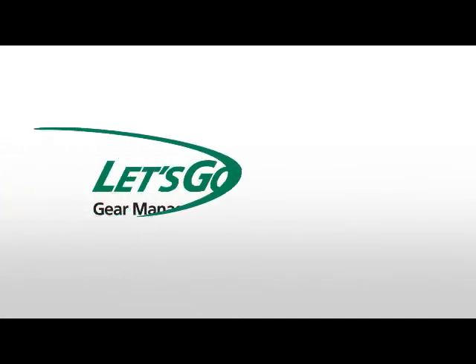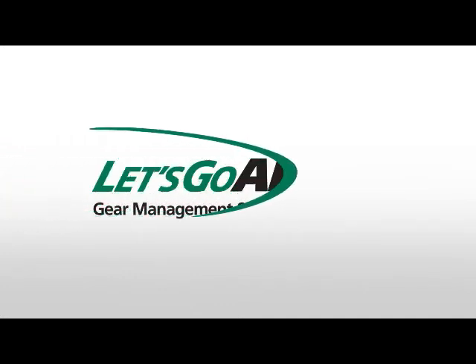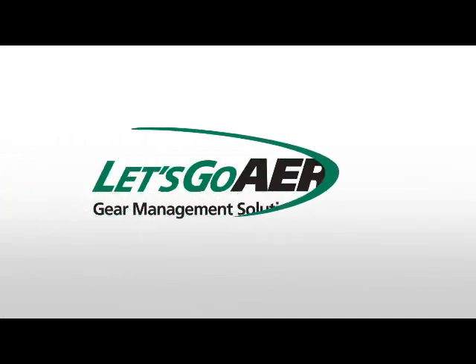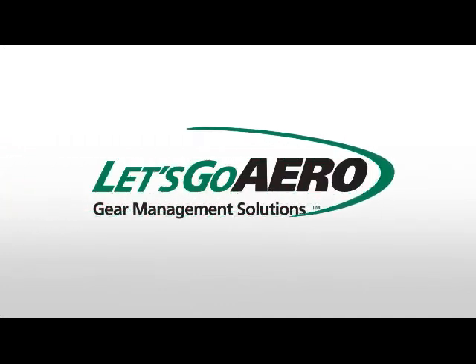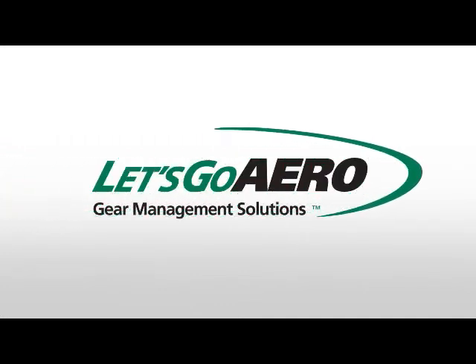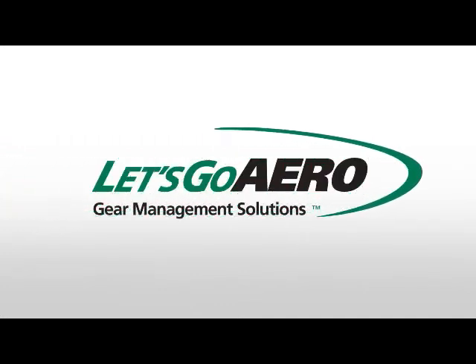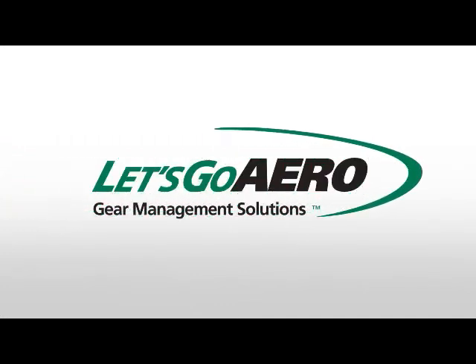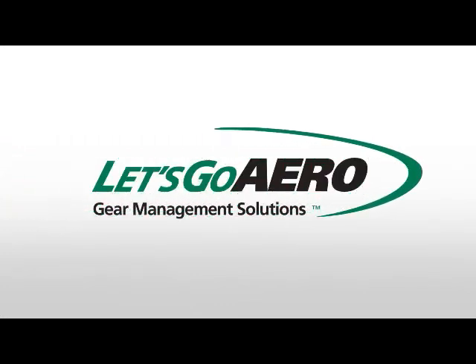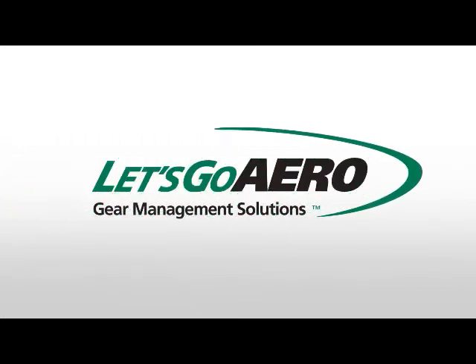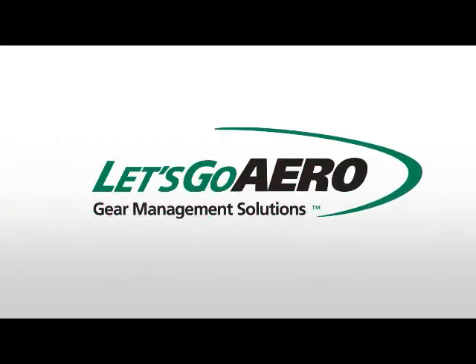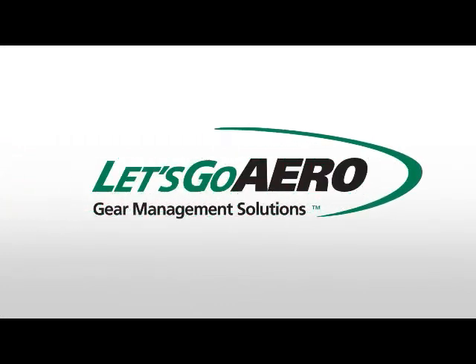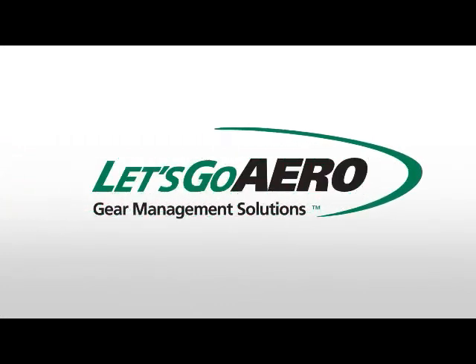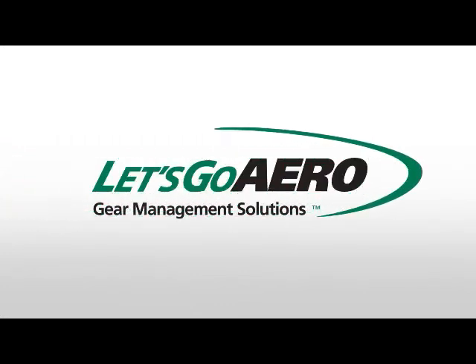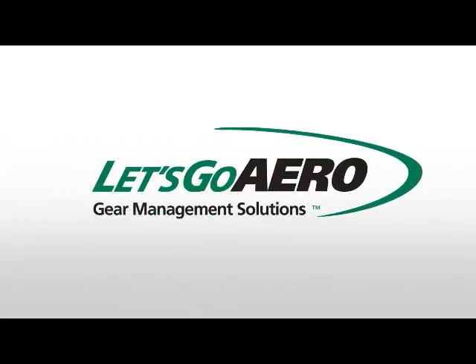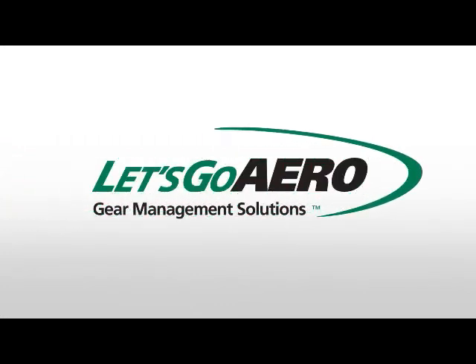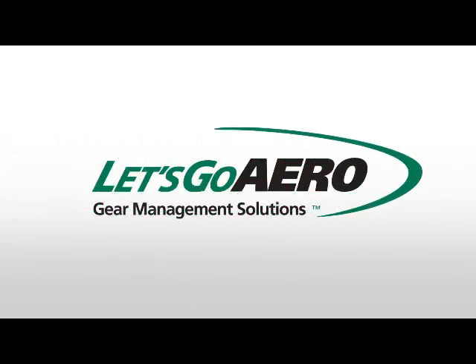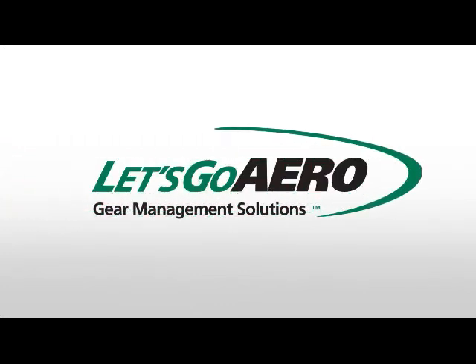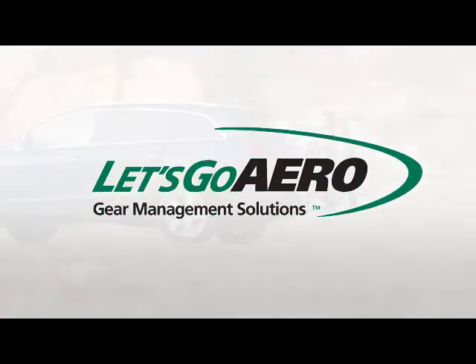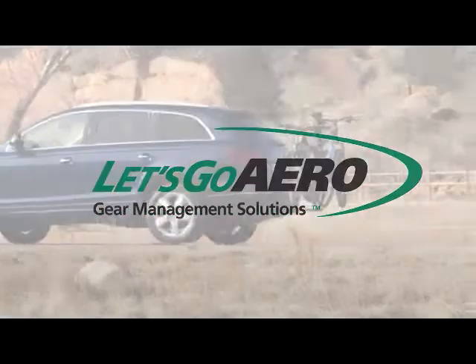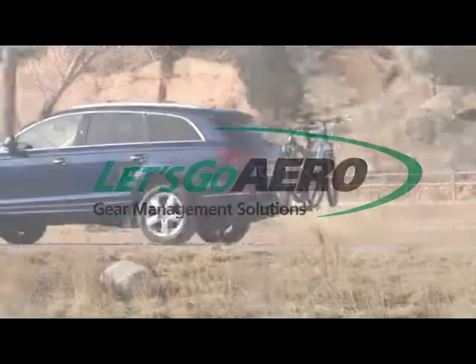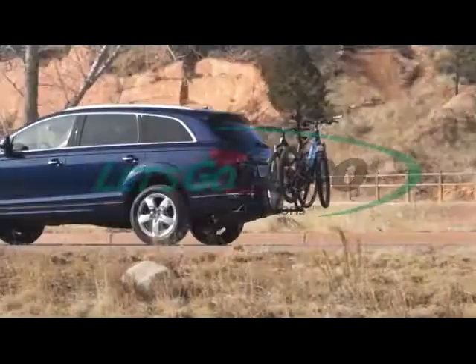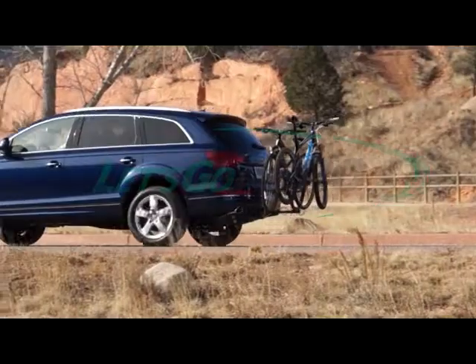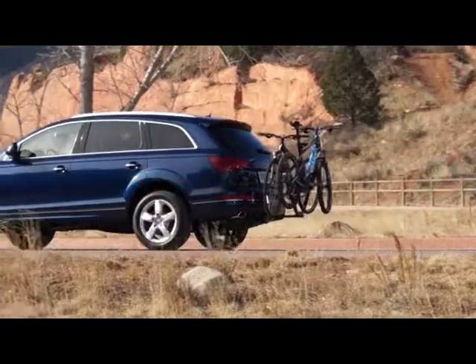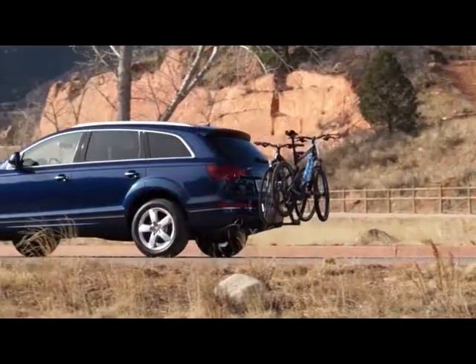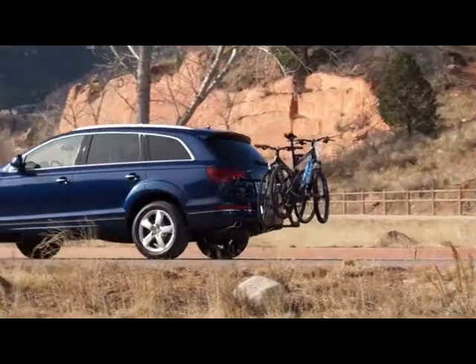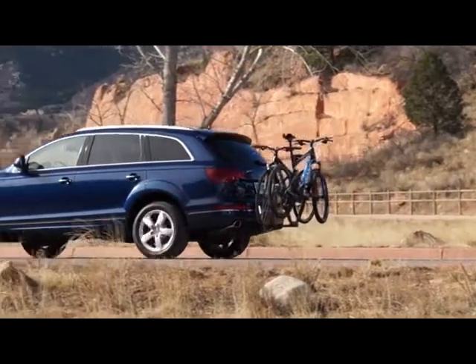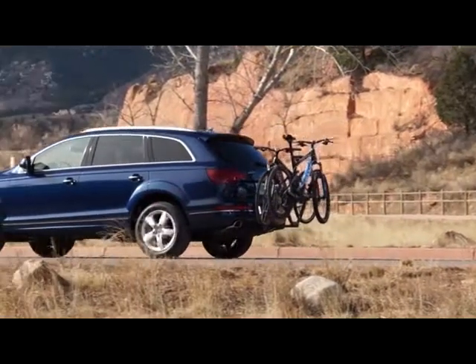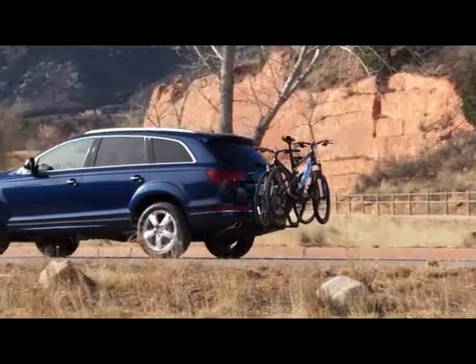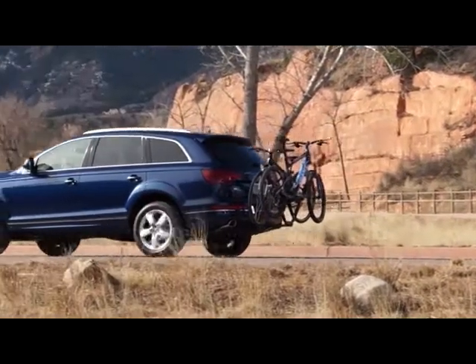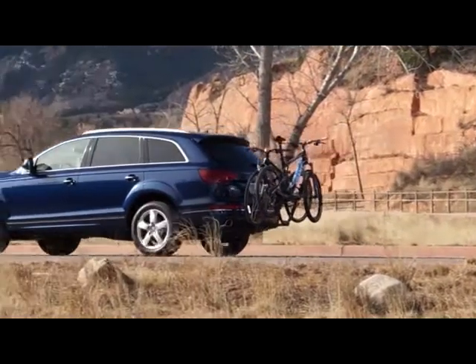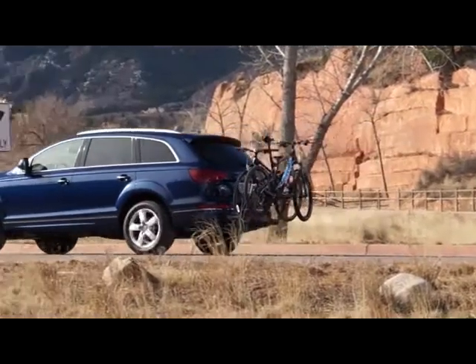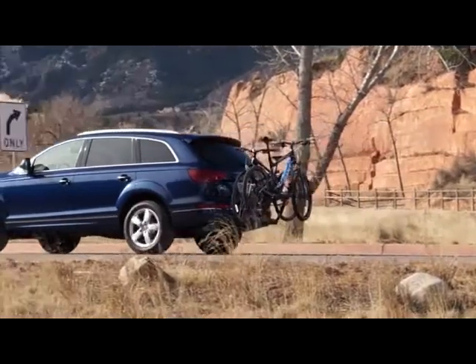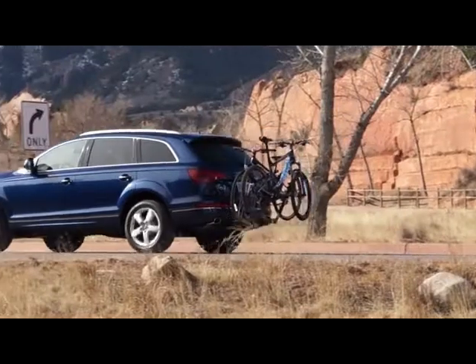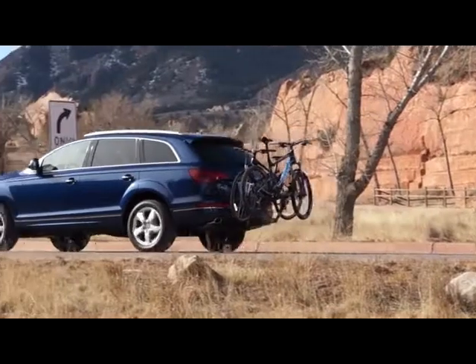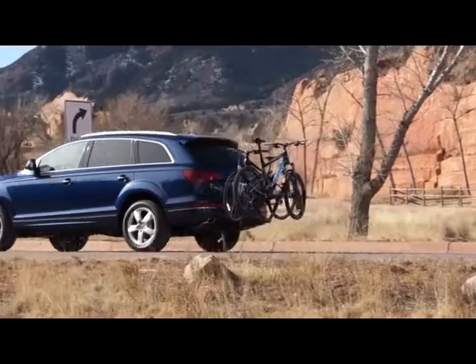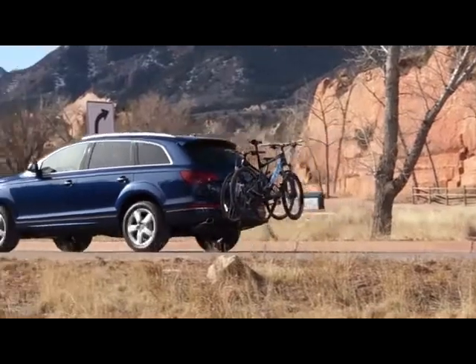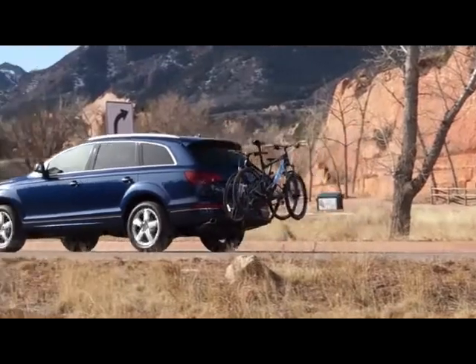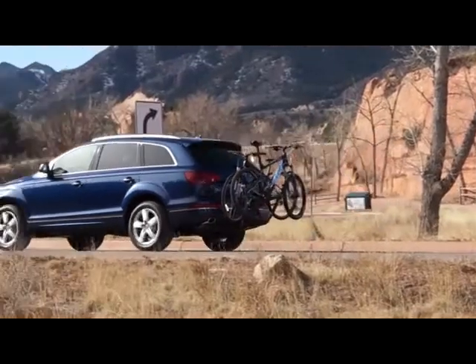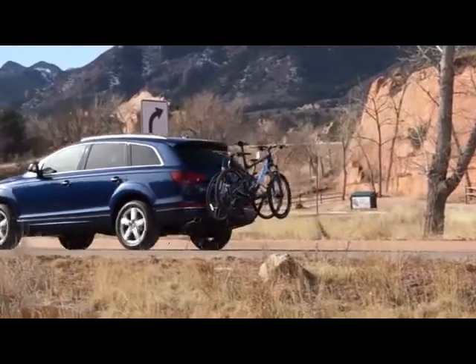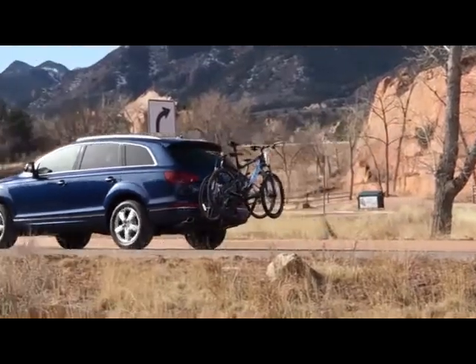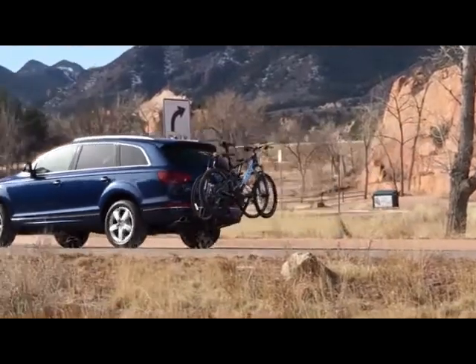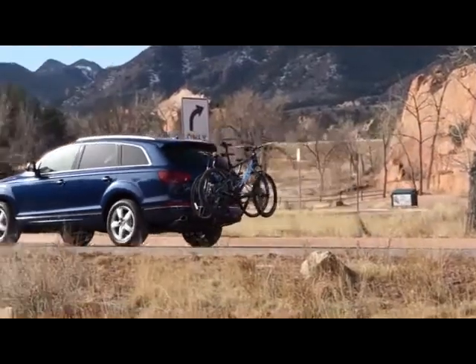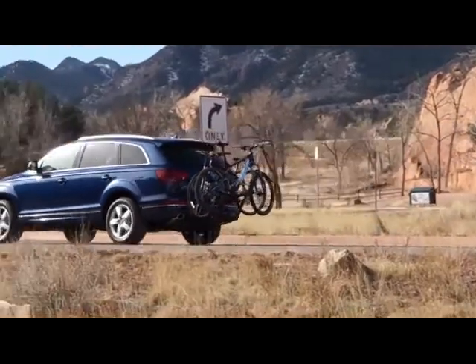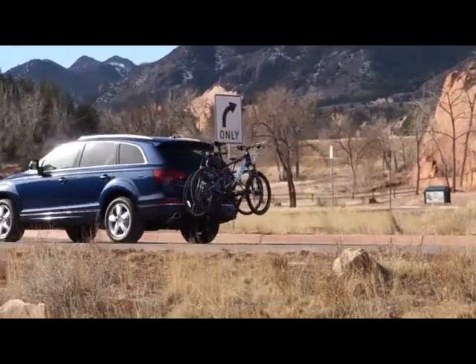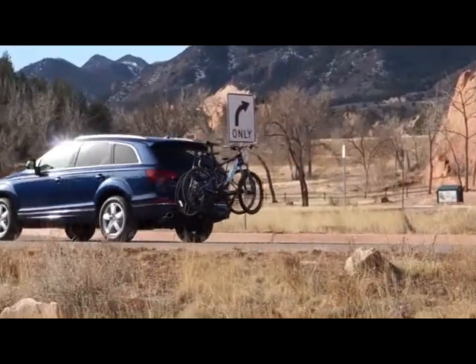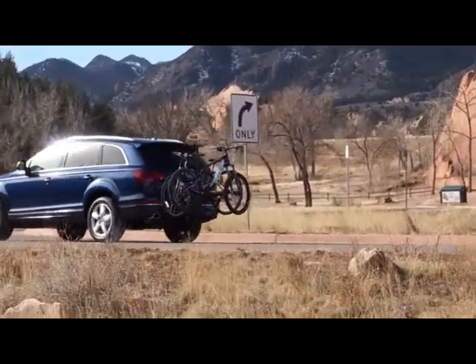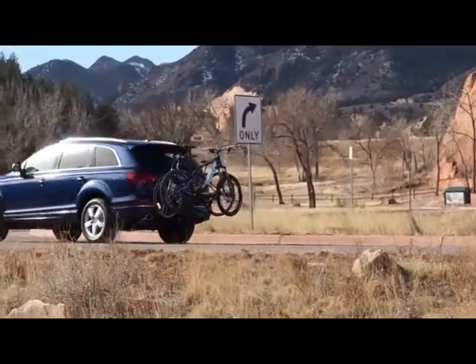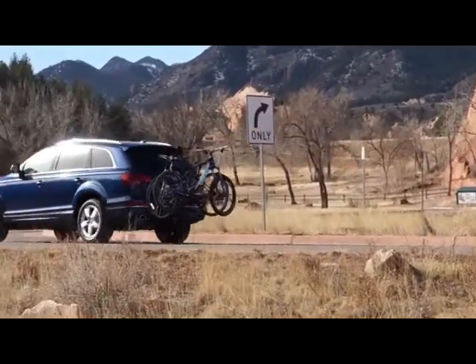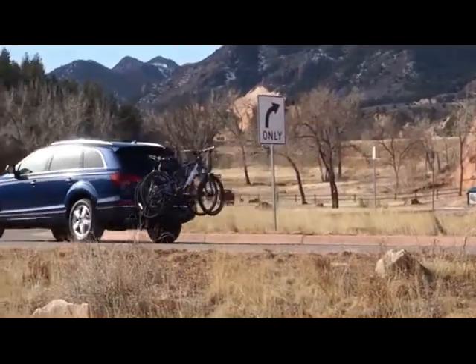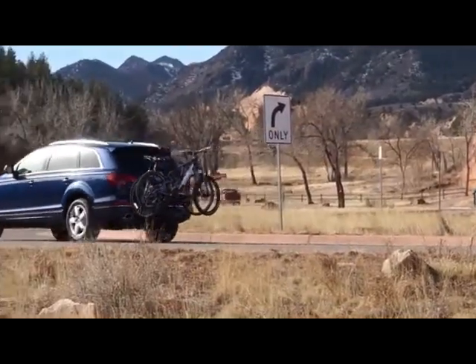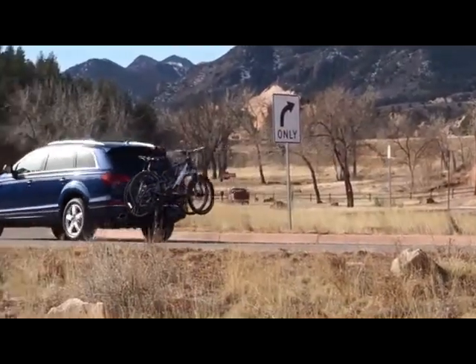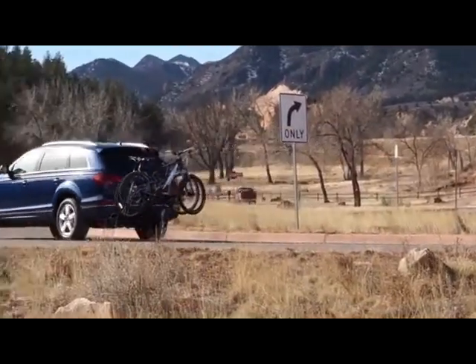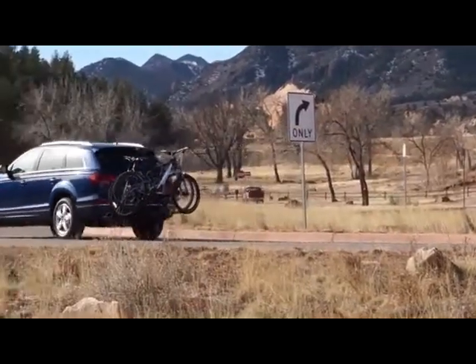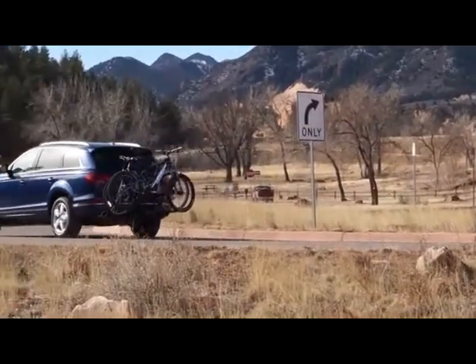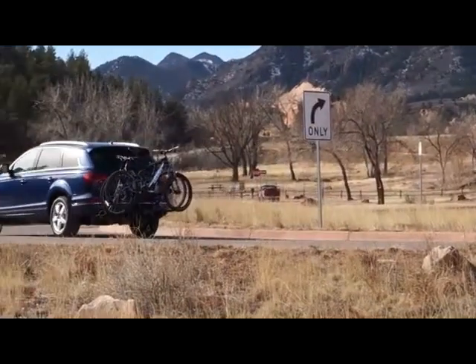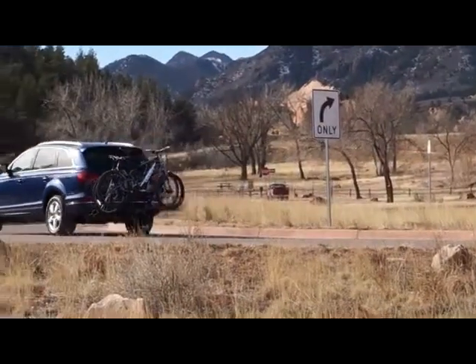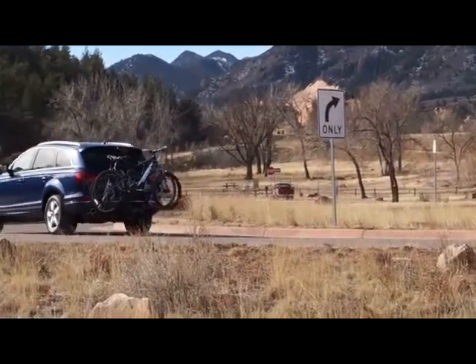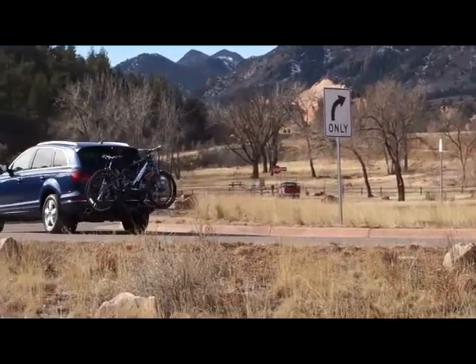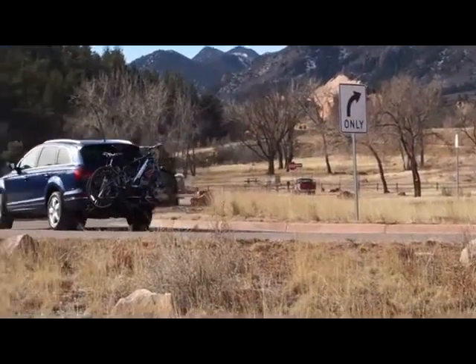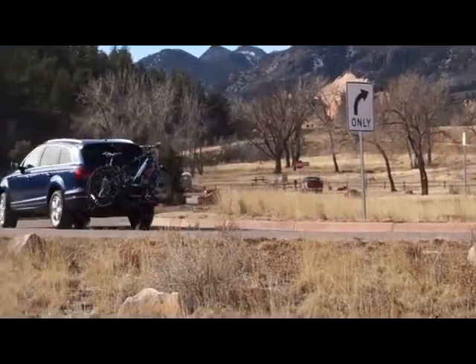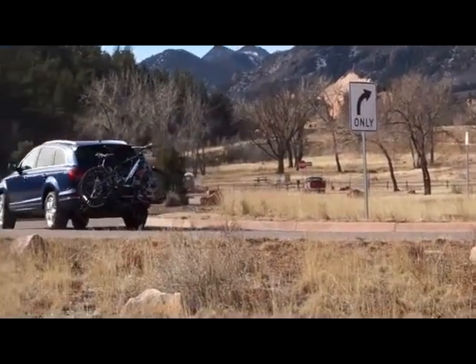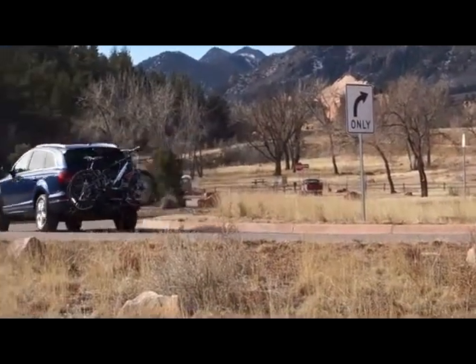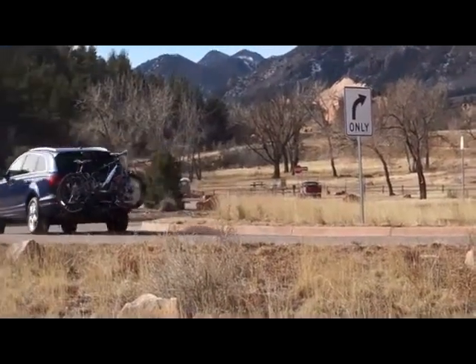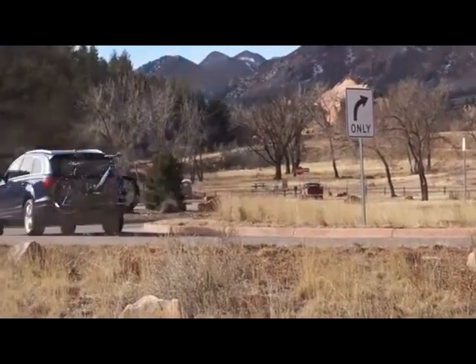Let's Go Aero offers a variety of innovative outdoor solutions, including an assortment of bike carriers.